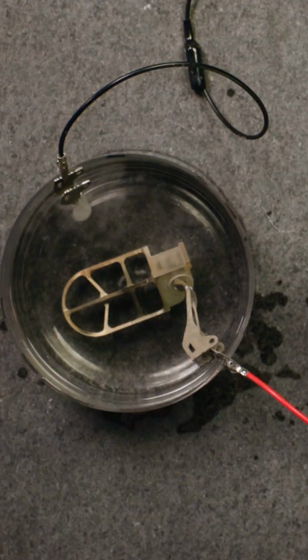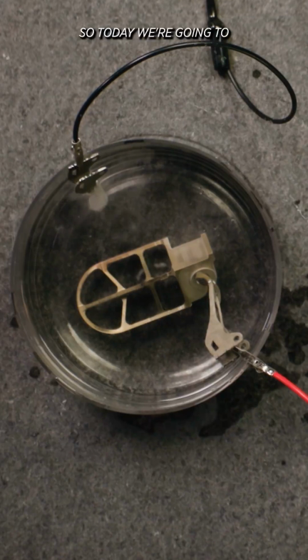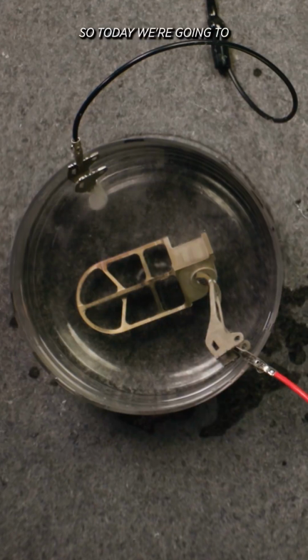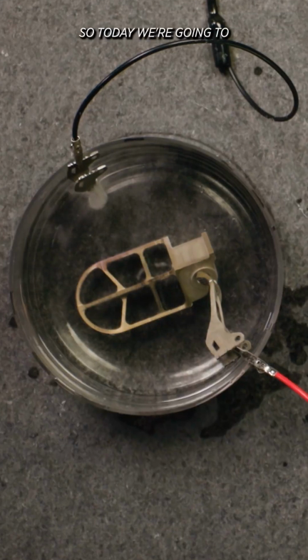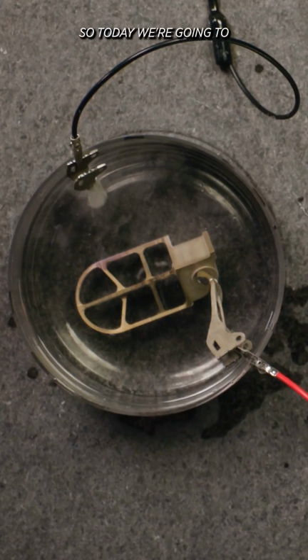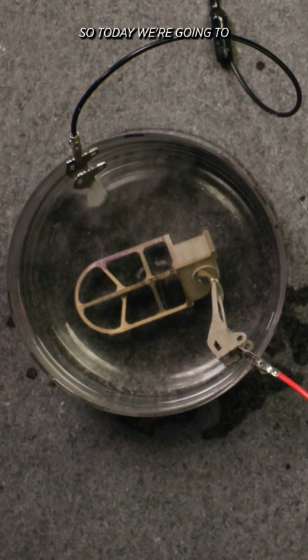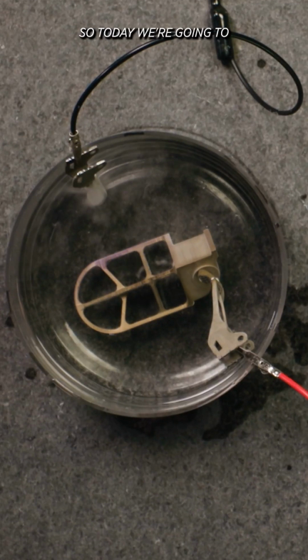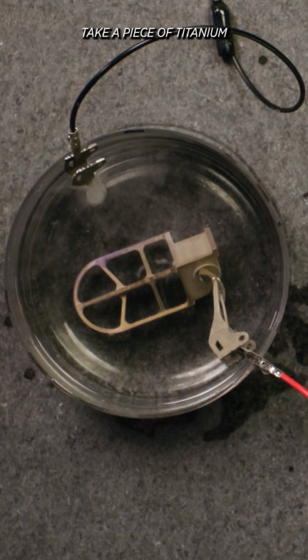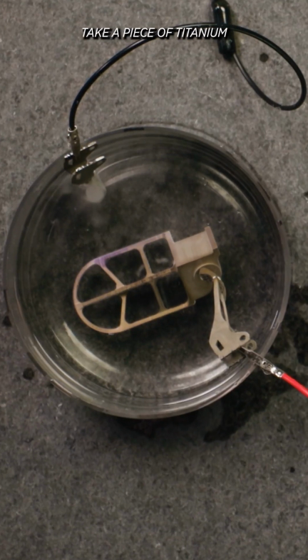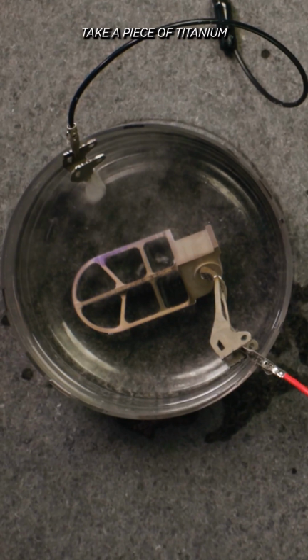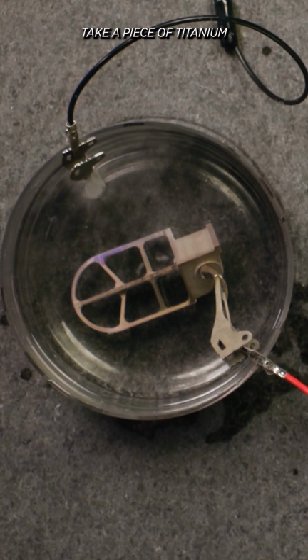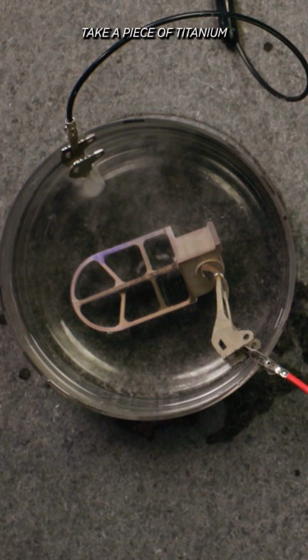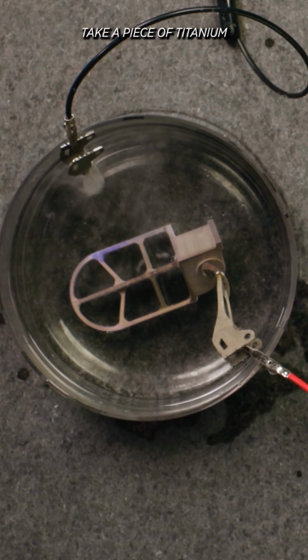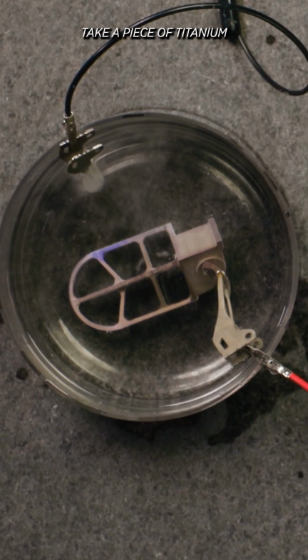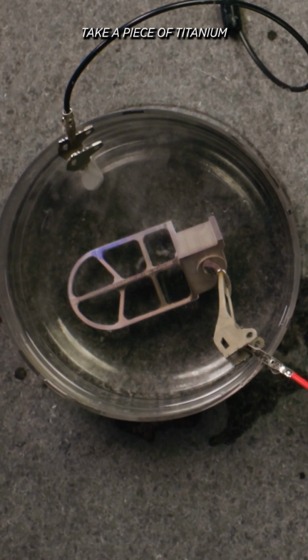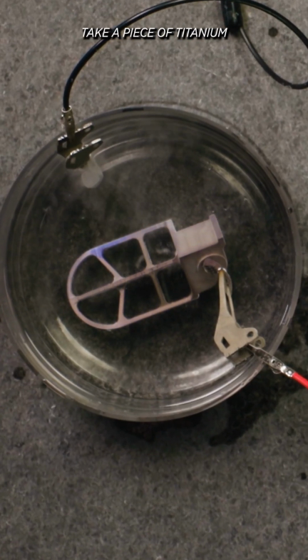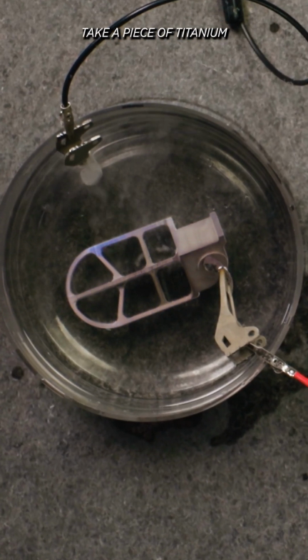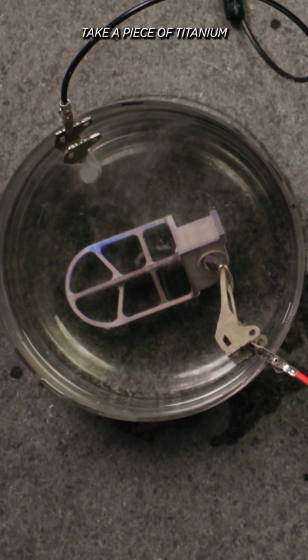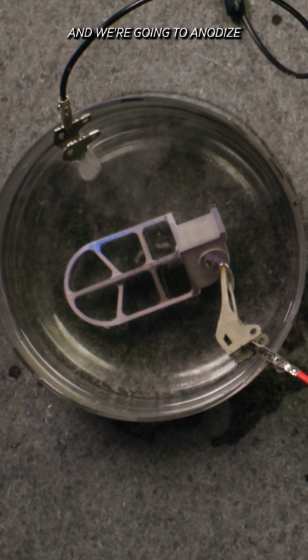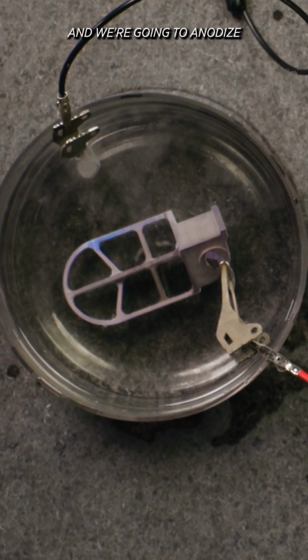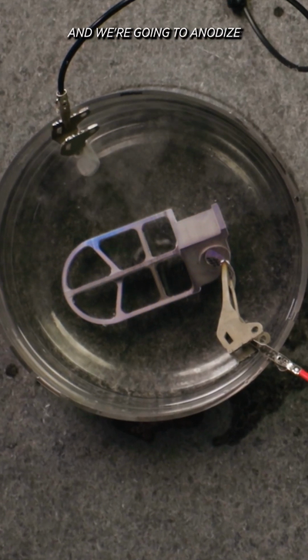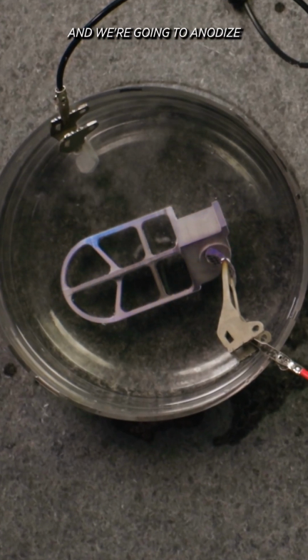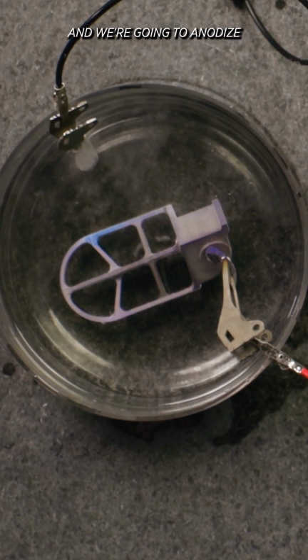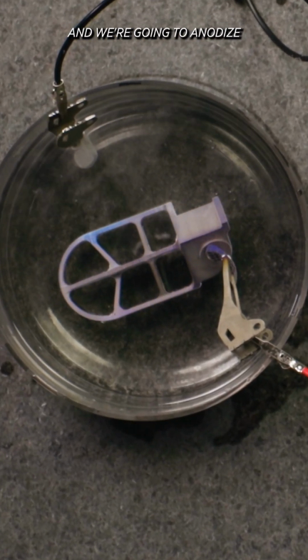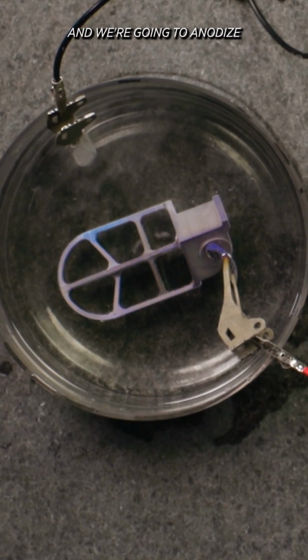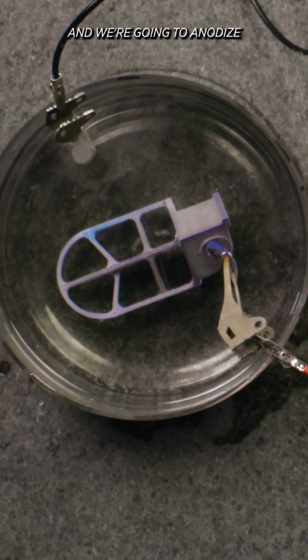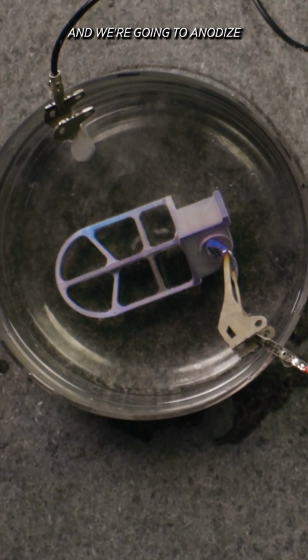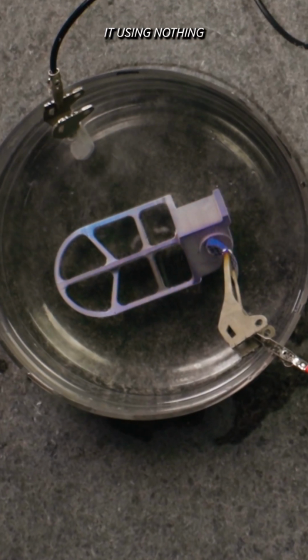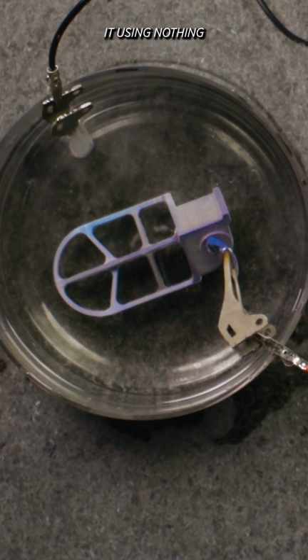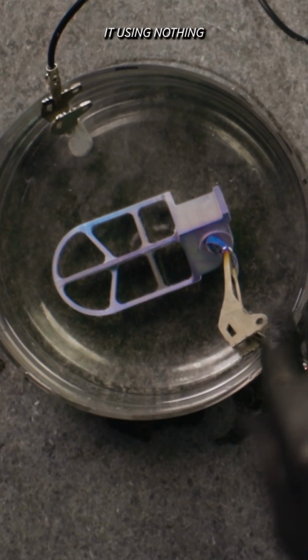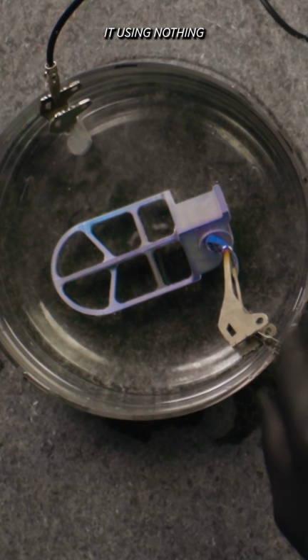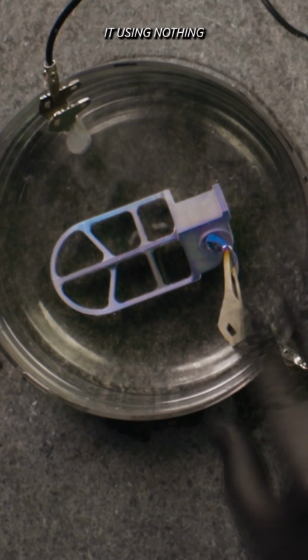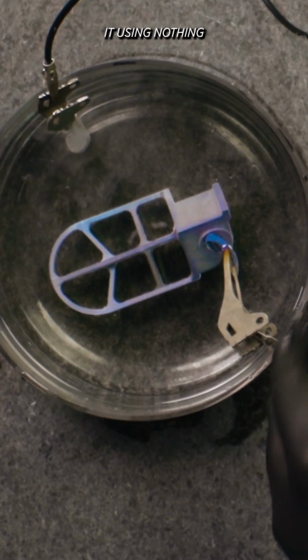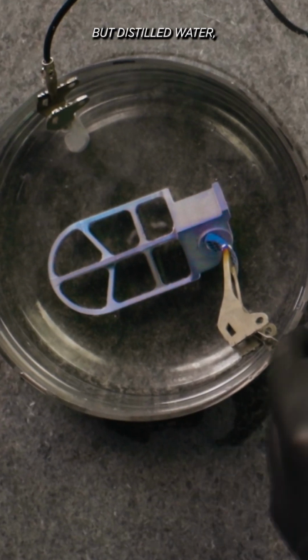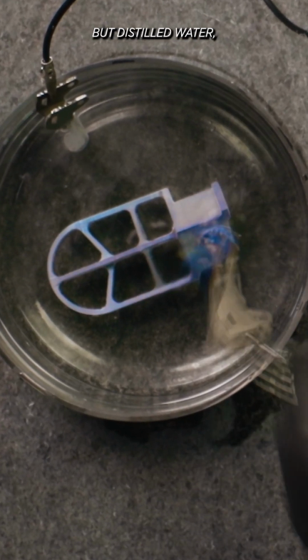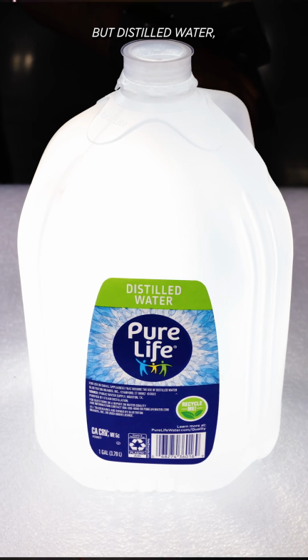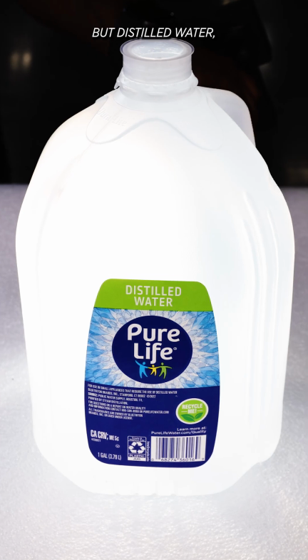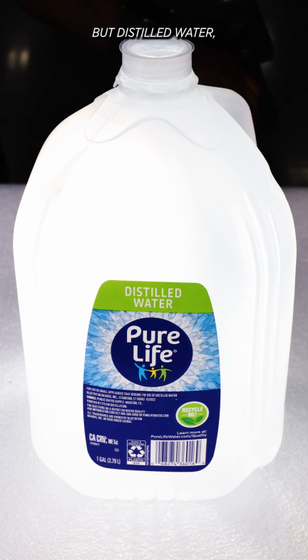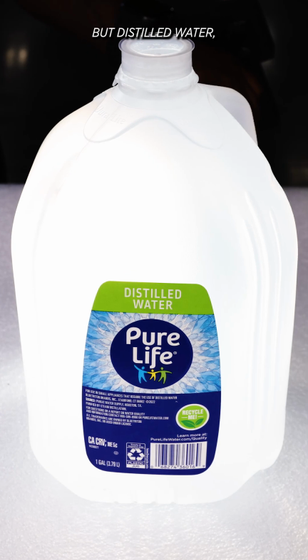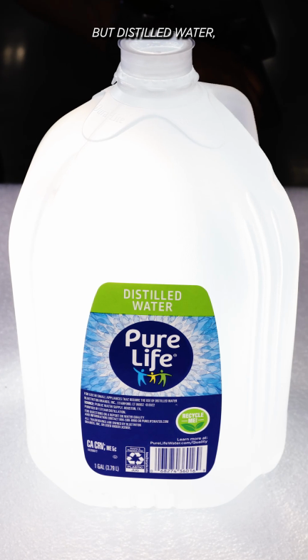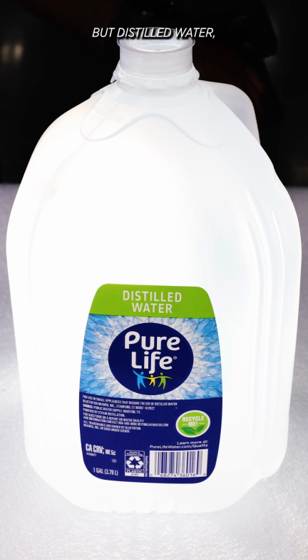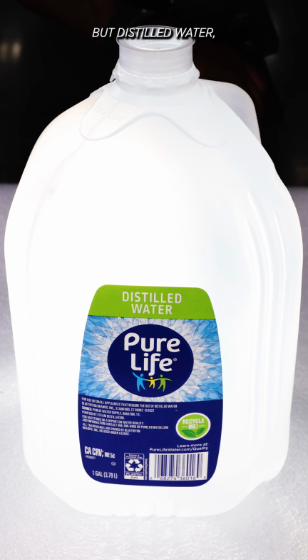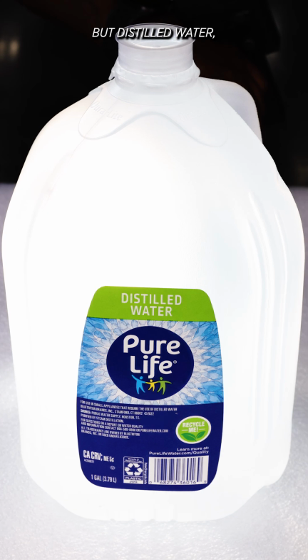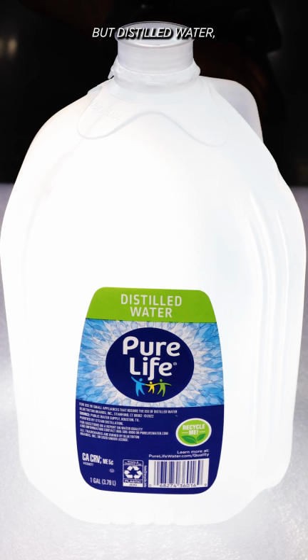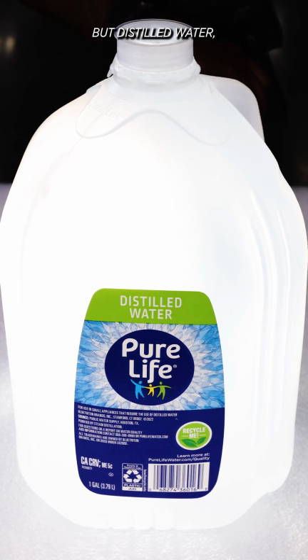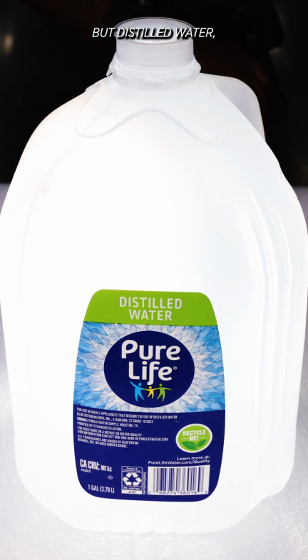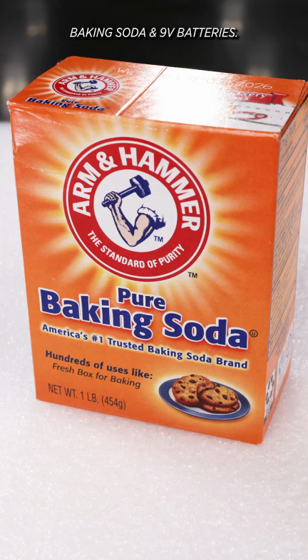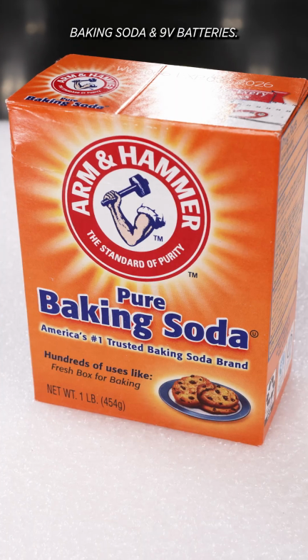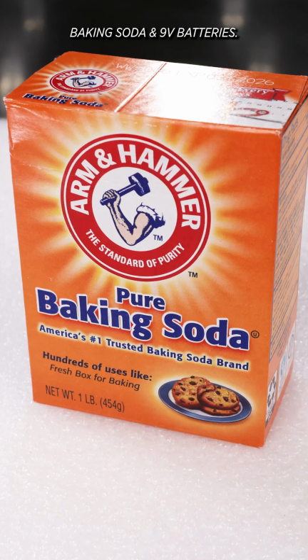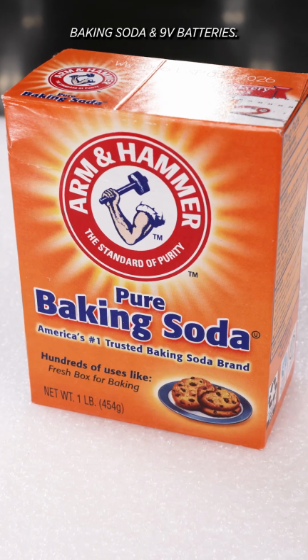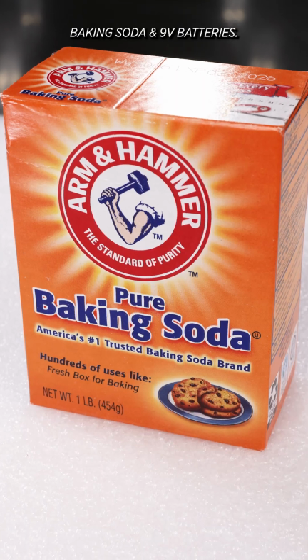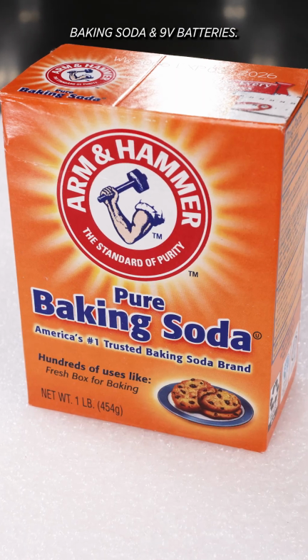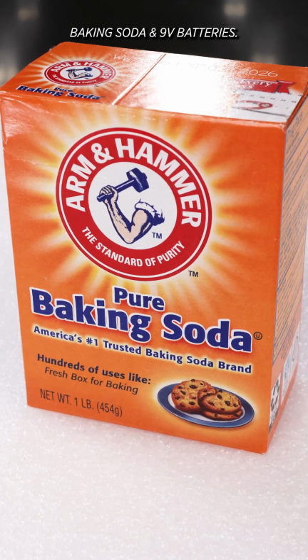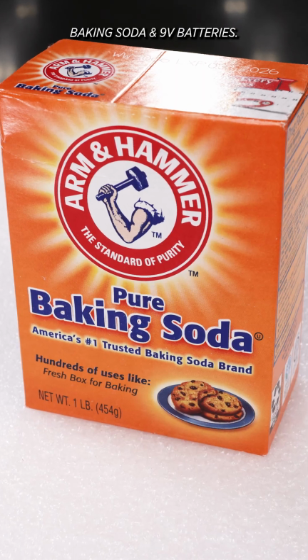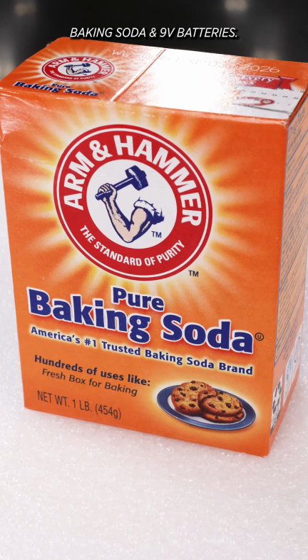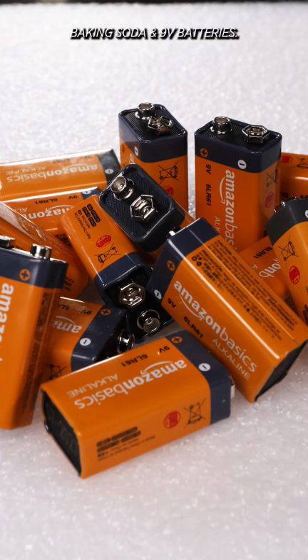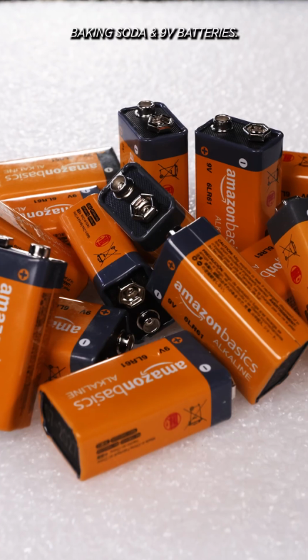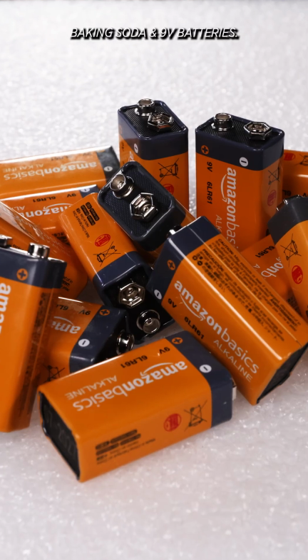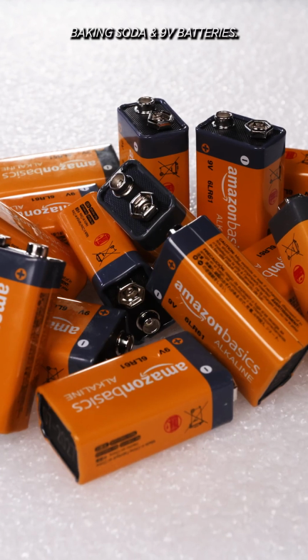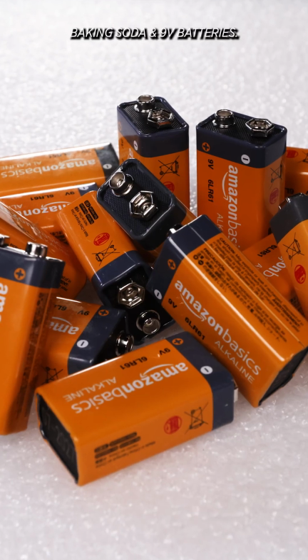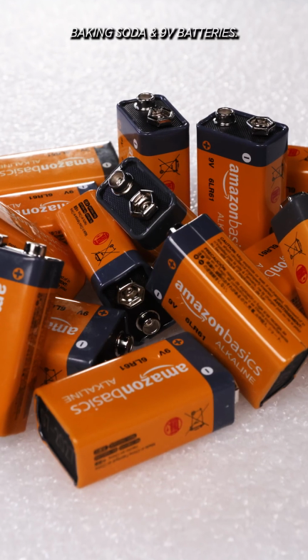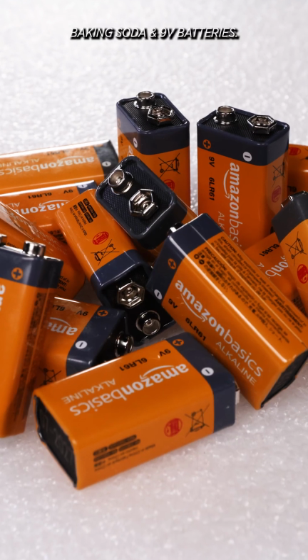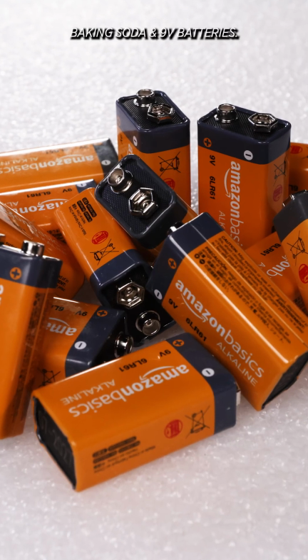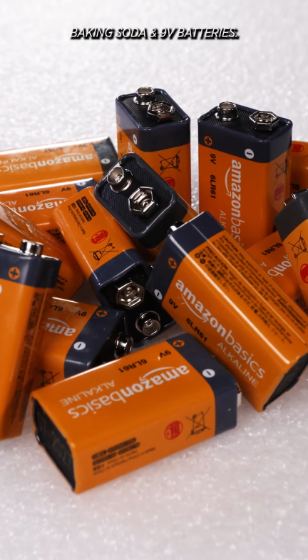Today we're going to take a piece of titanium and anodize it using nothing but distilled water, baking soda, and 9-volt batteries.